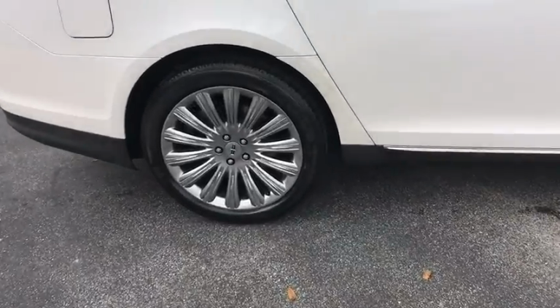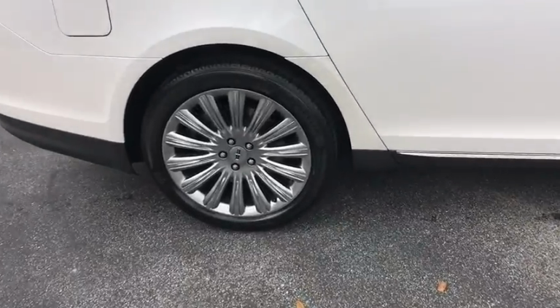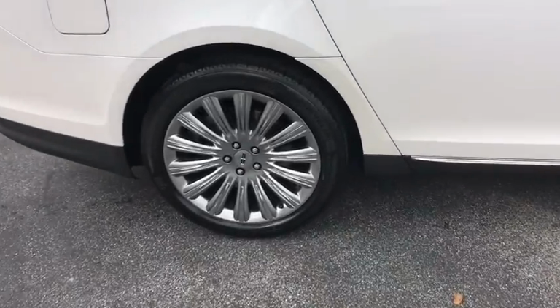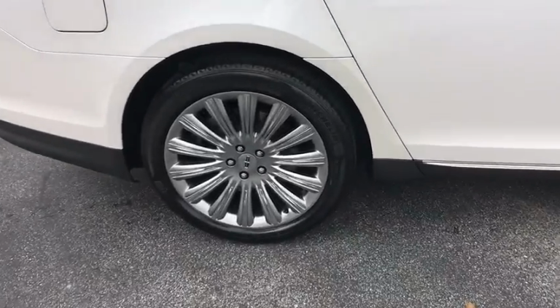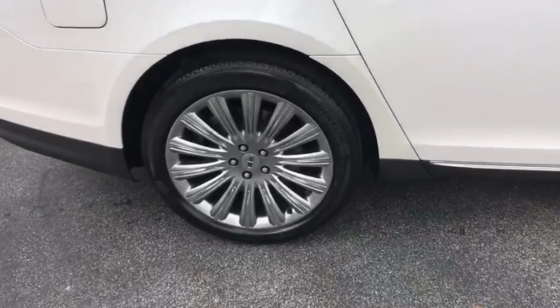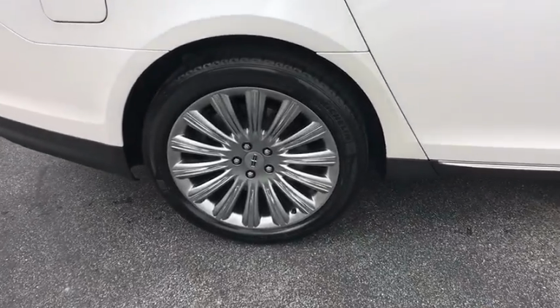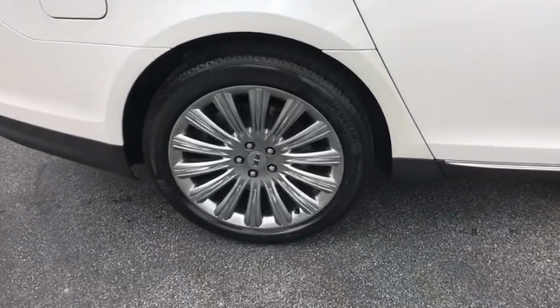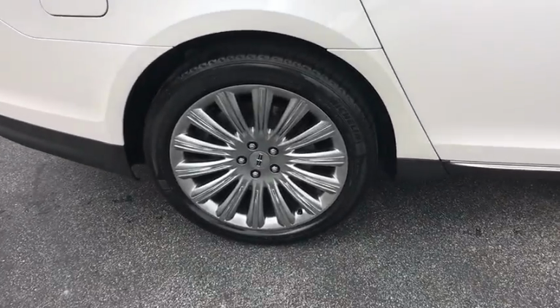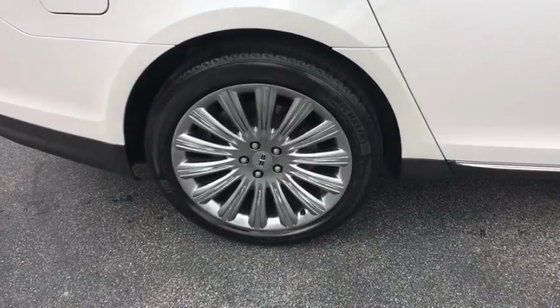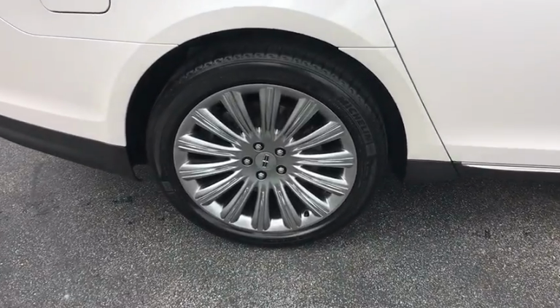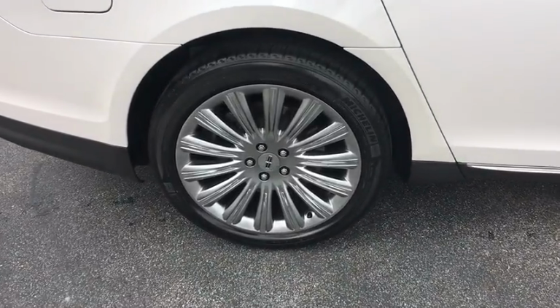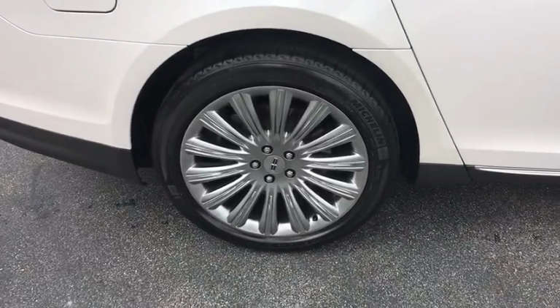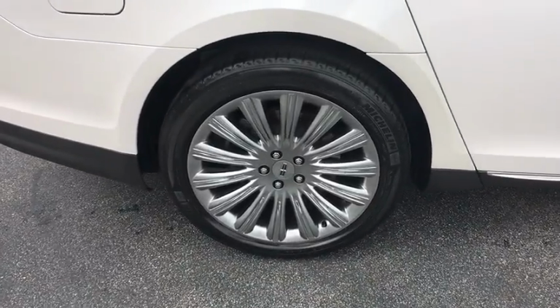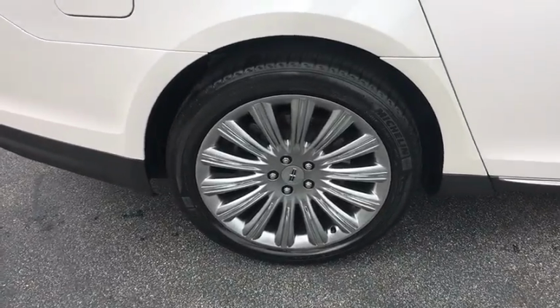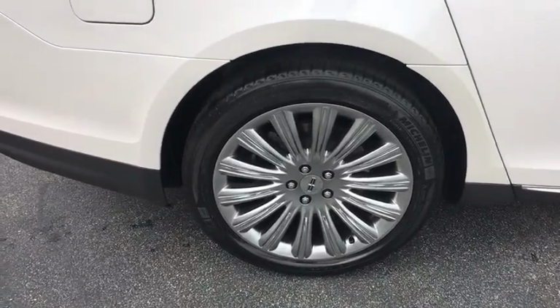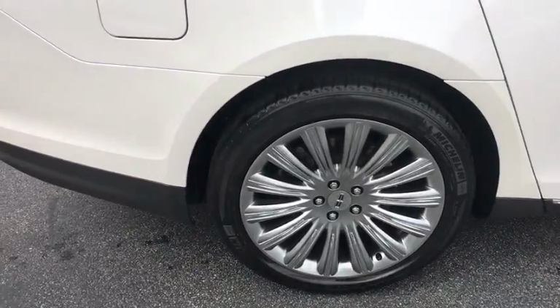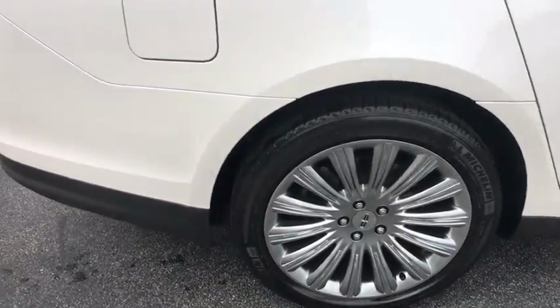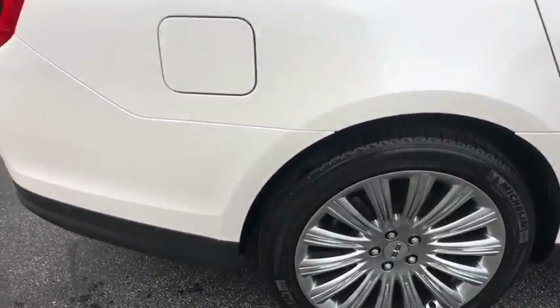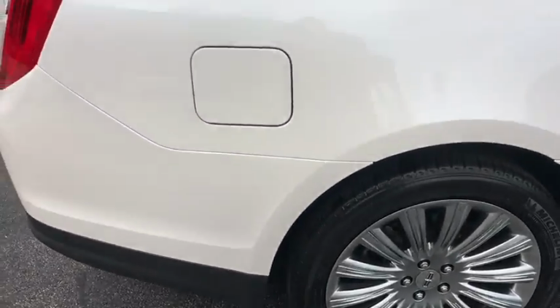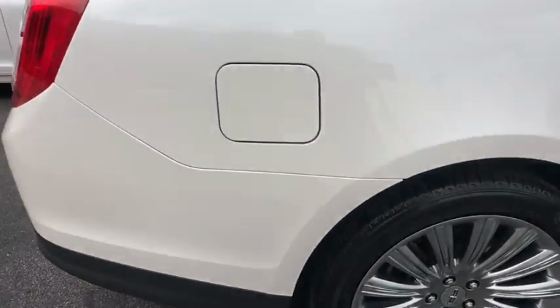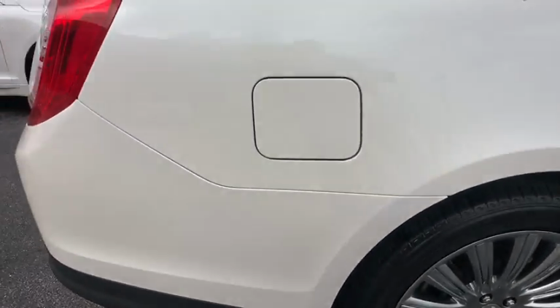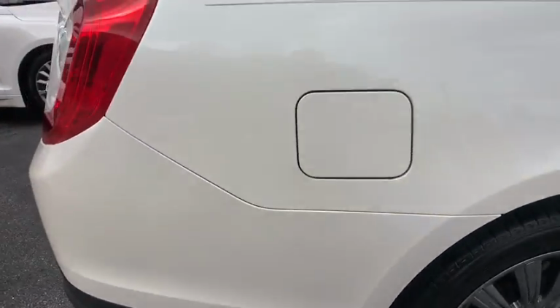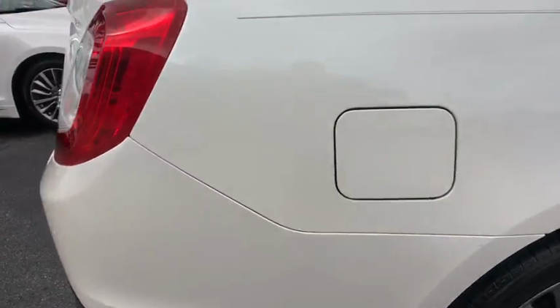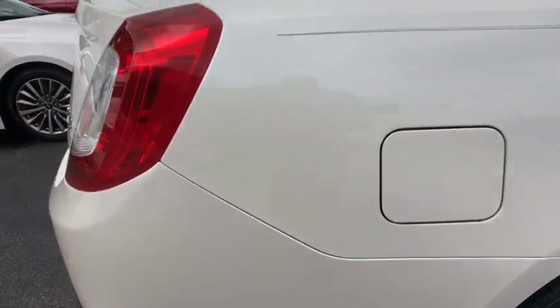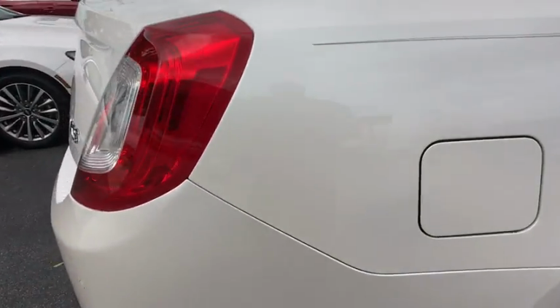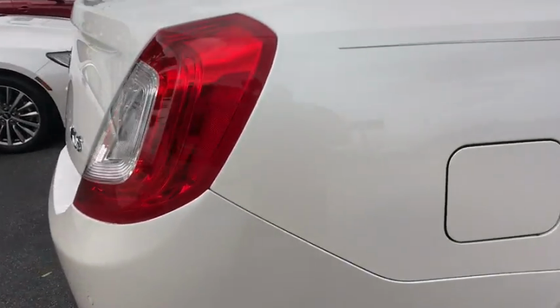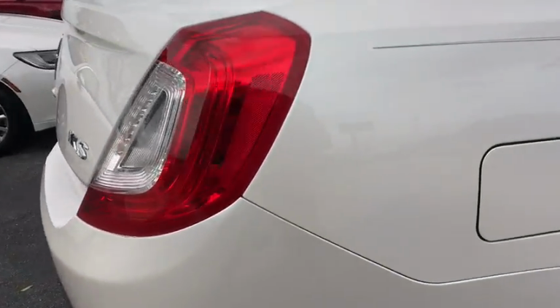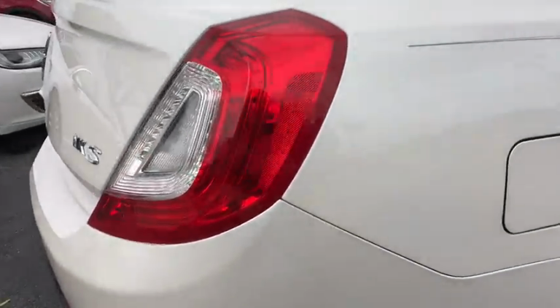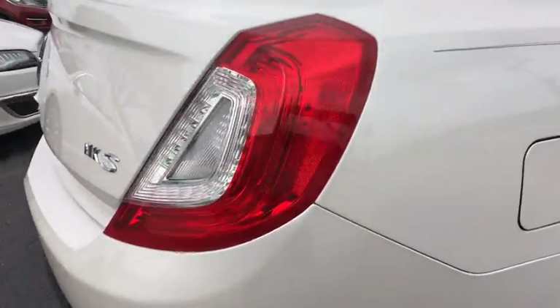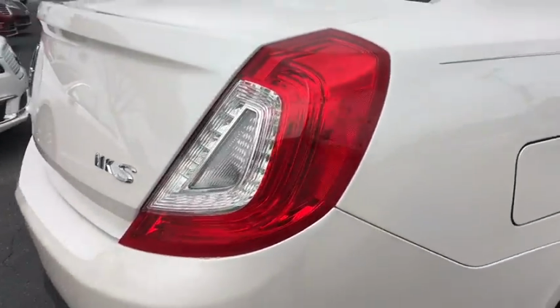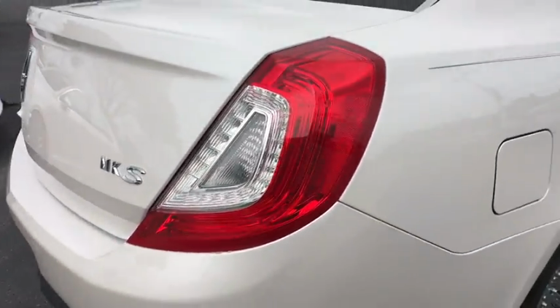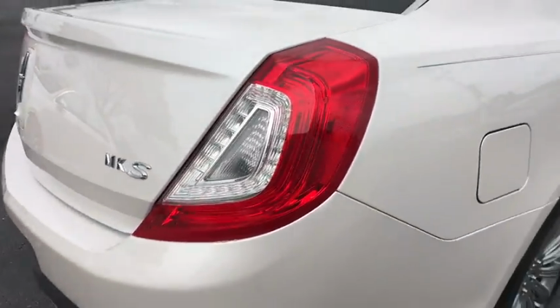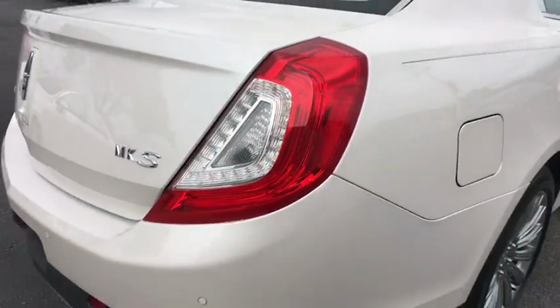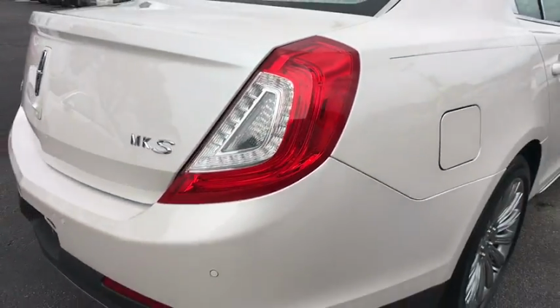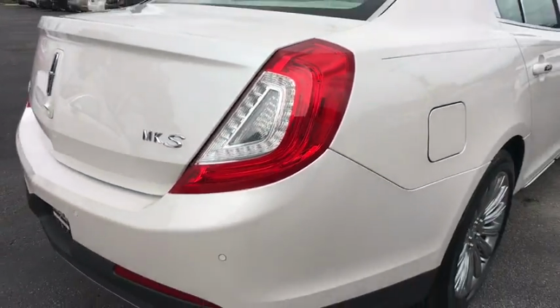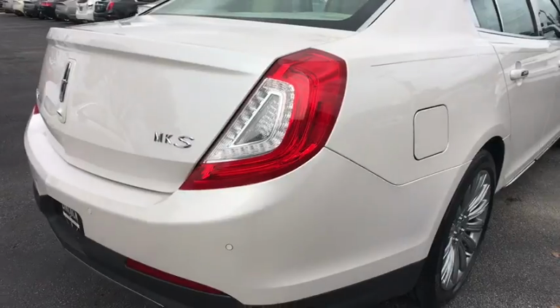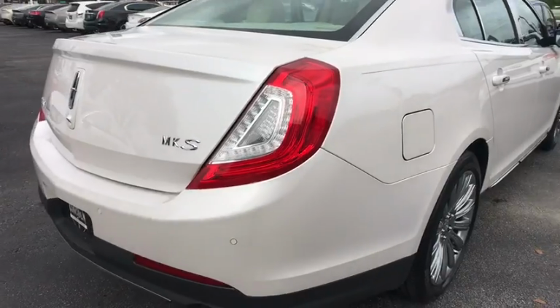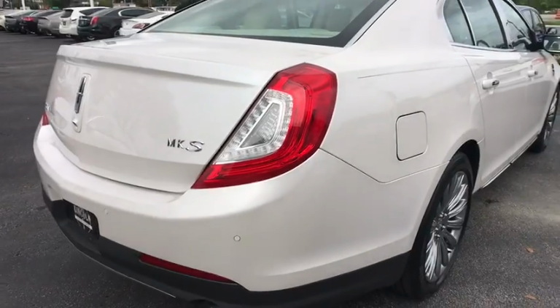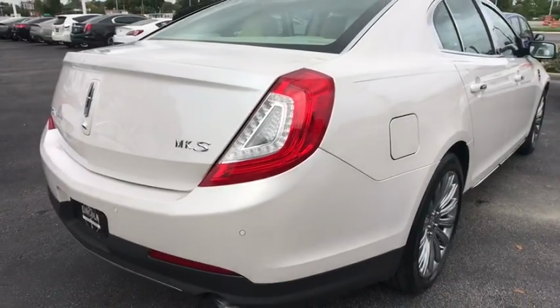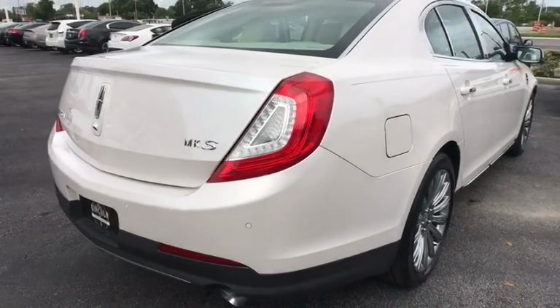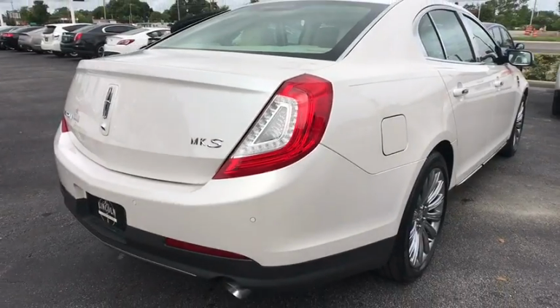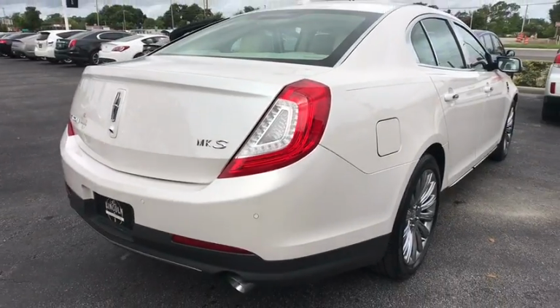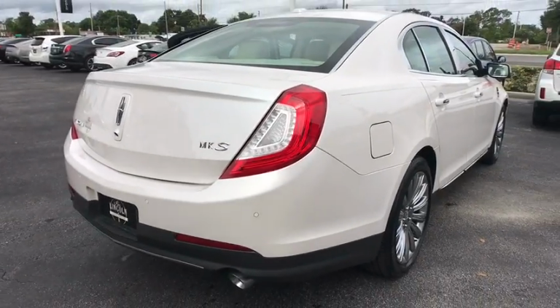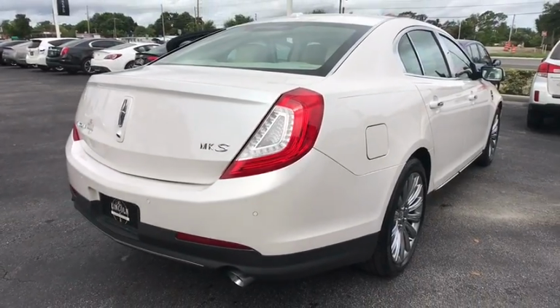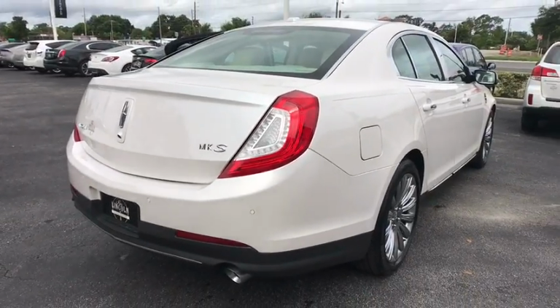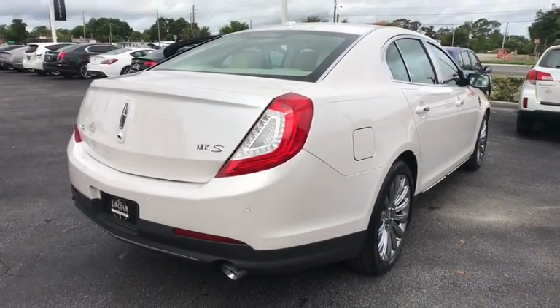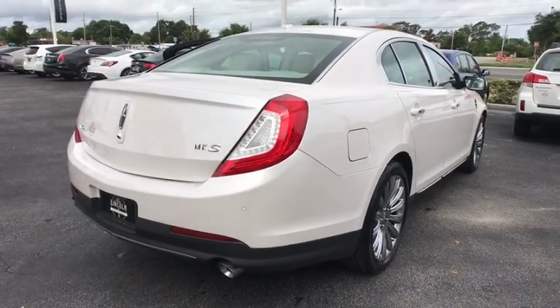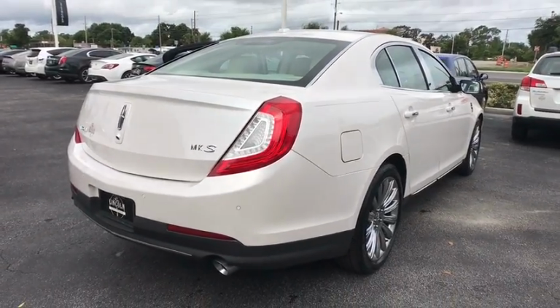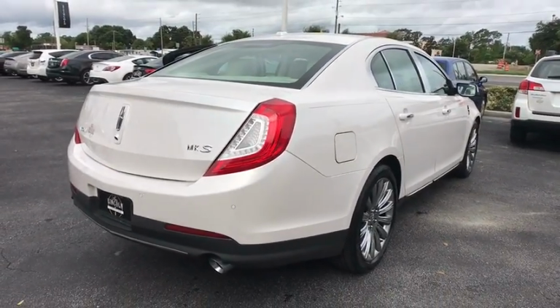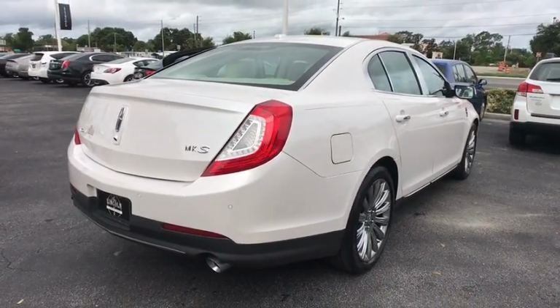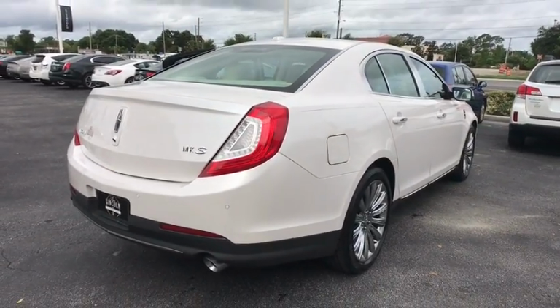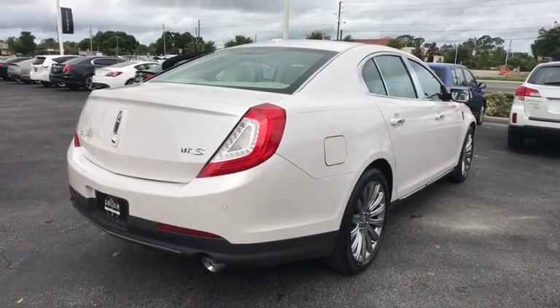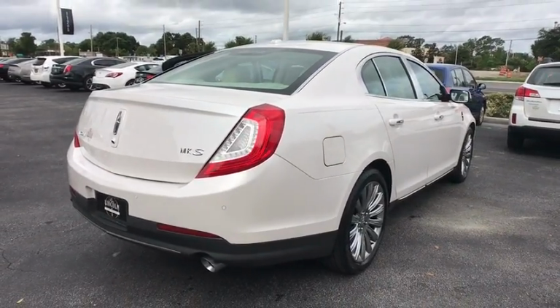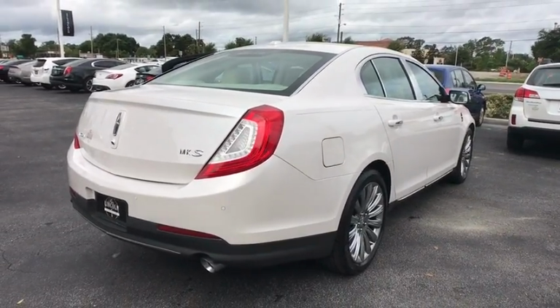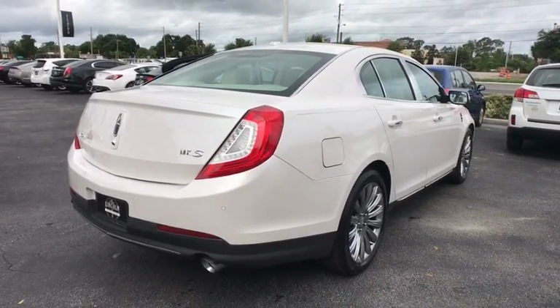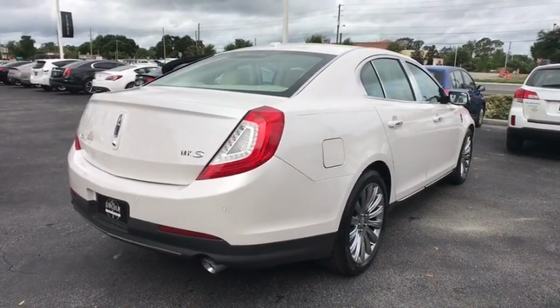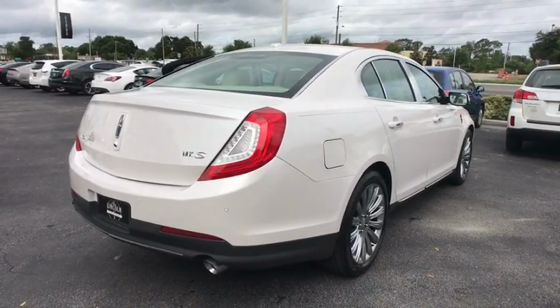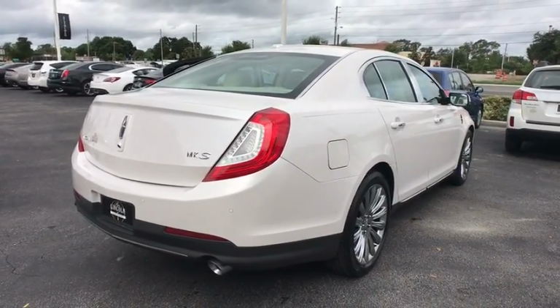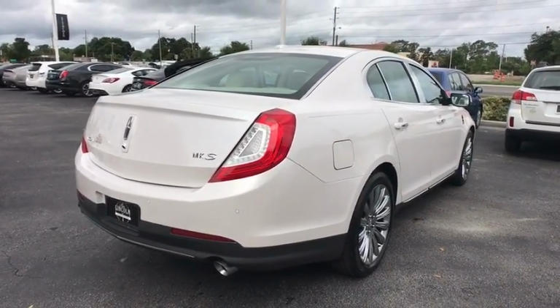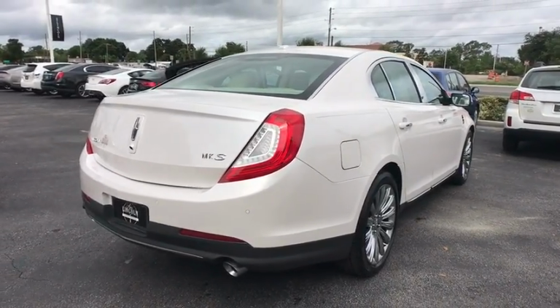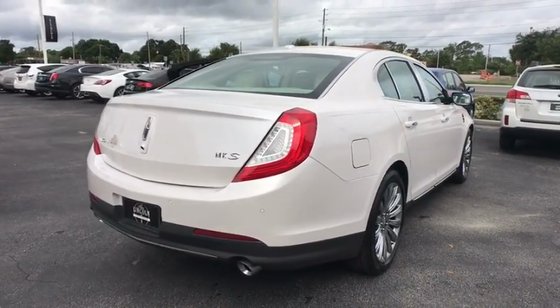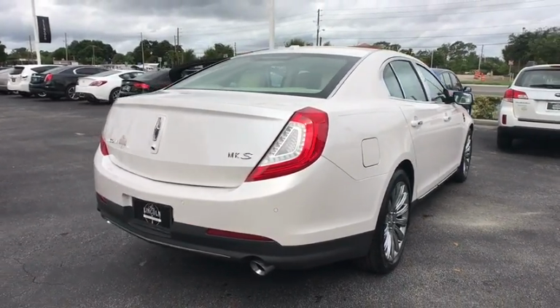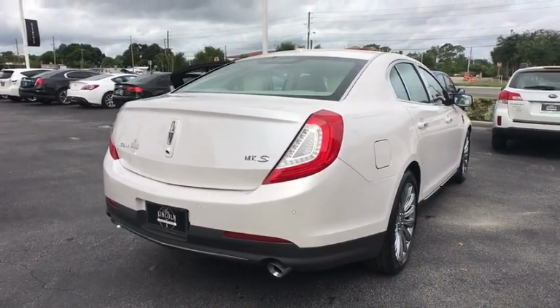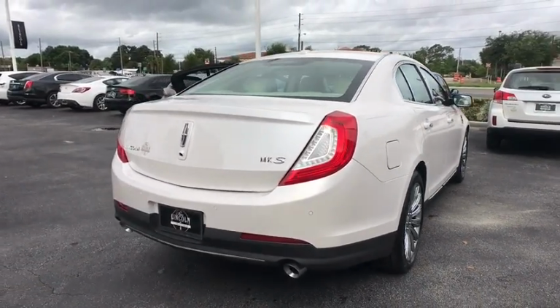Boasting a 3.7 liter V6 engine, it's also powerfully smart. This vehicle has less than 50,000 miles.